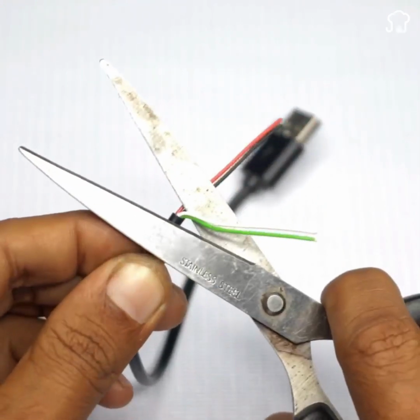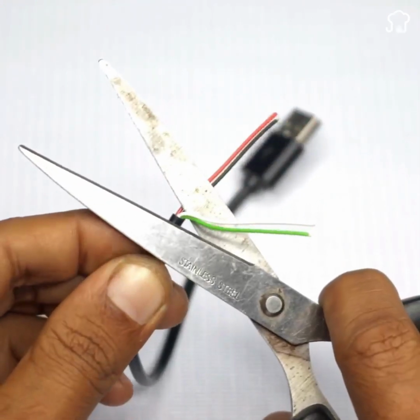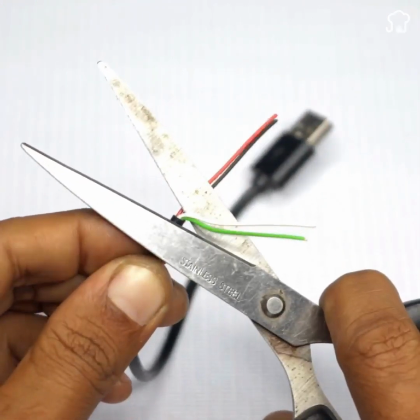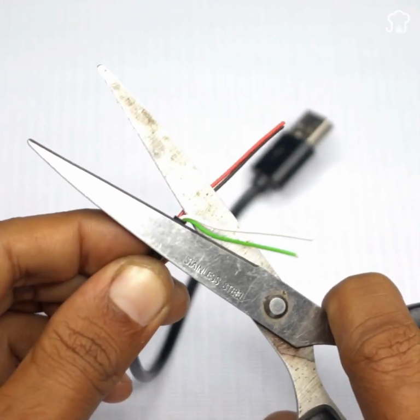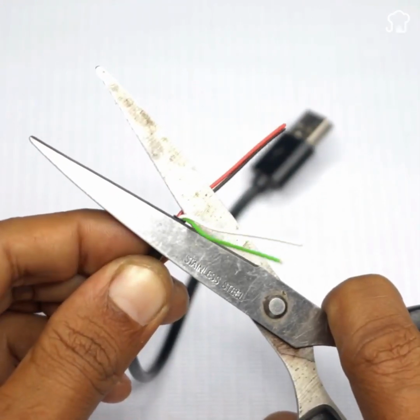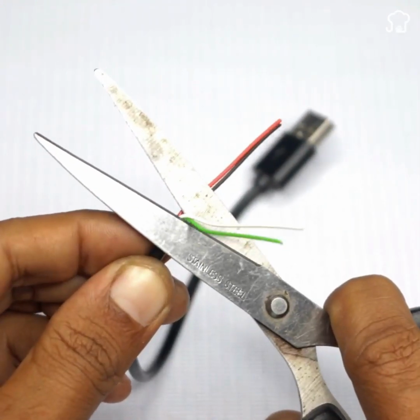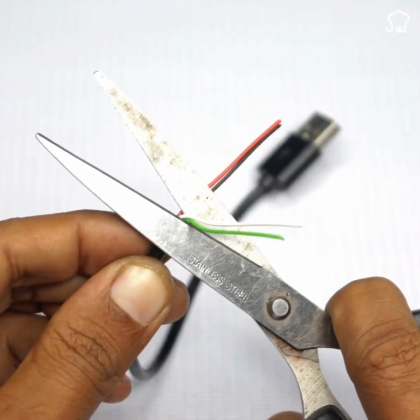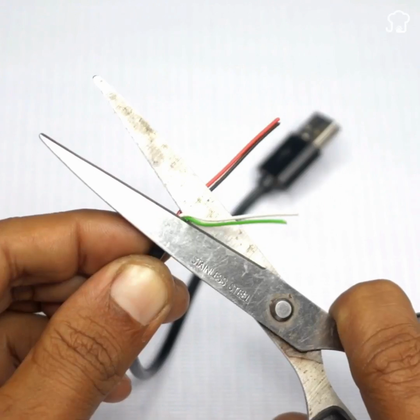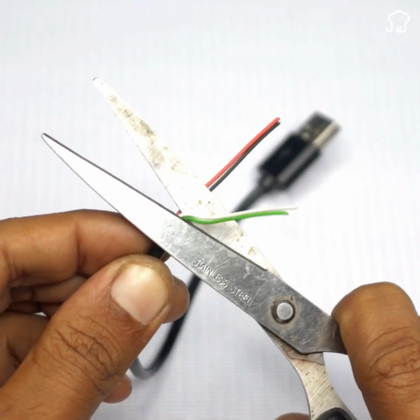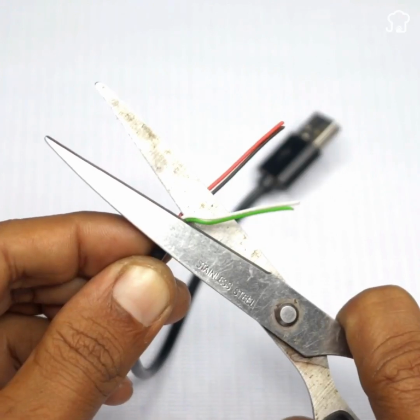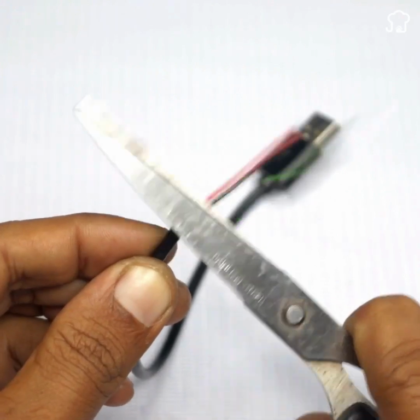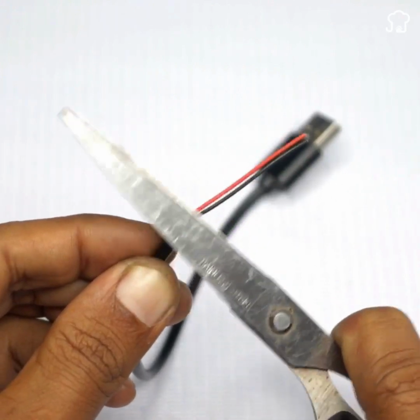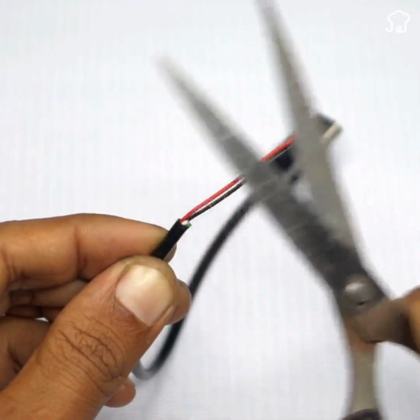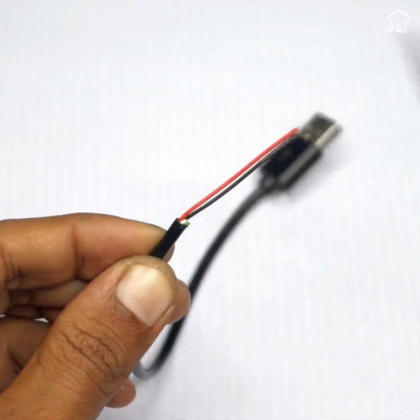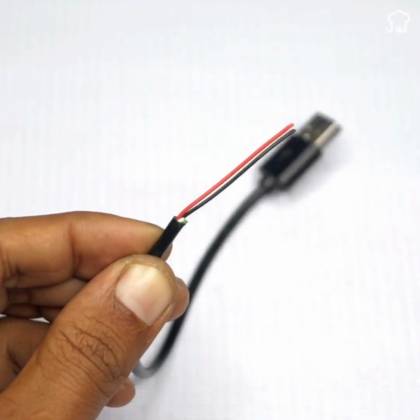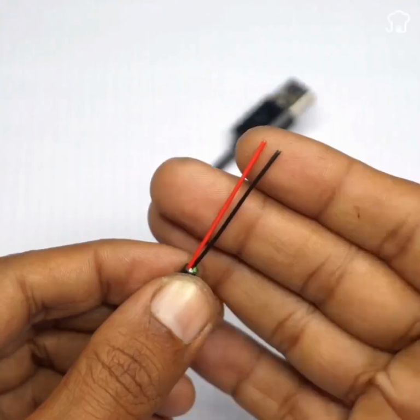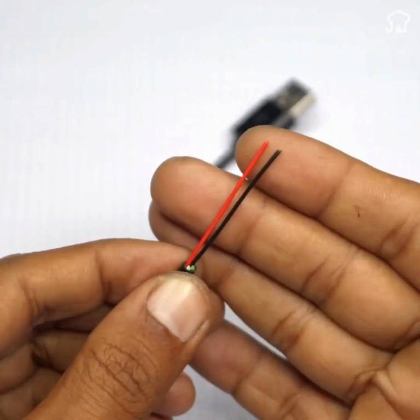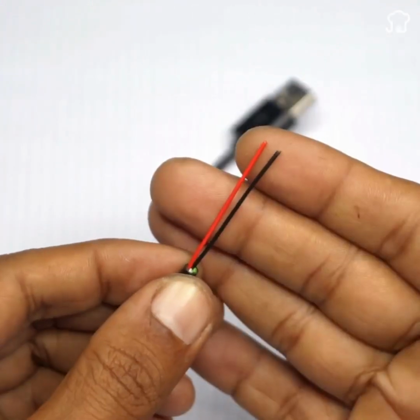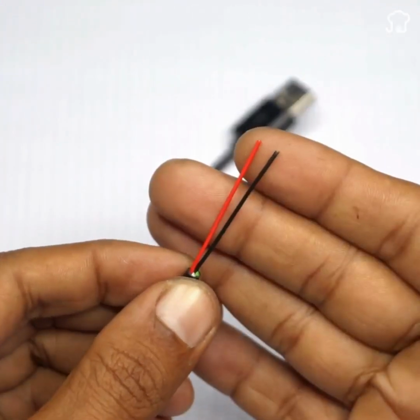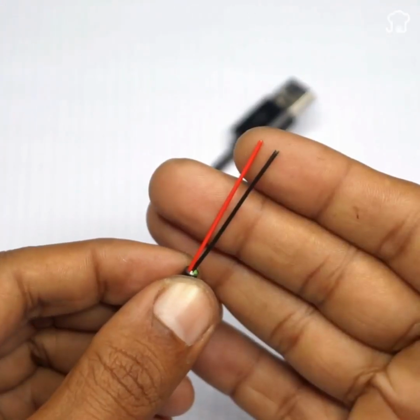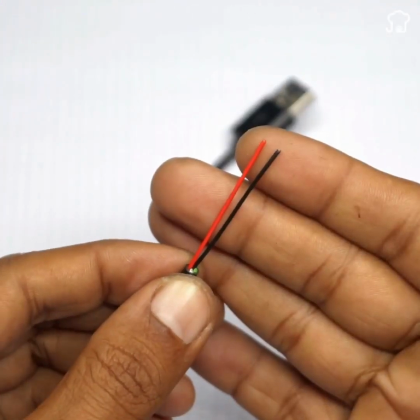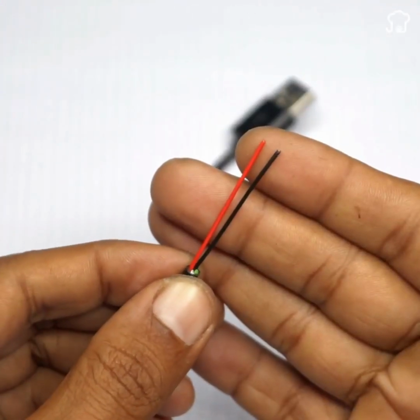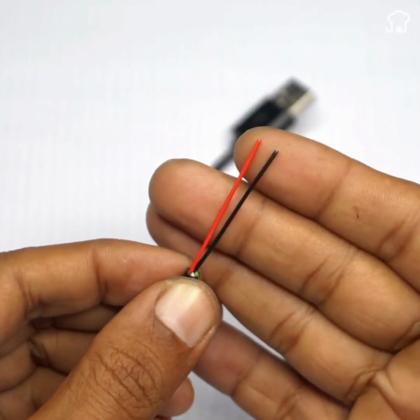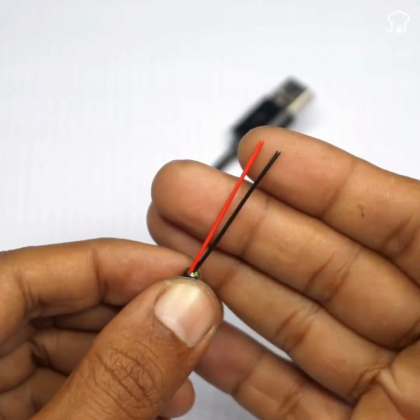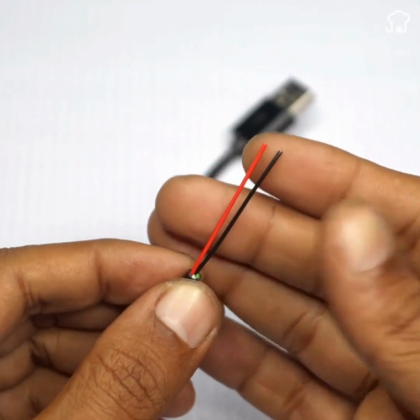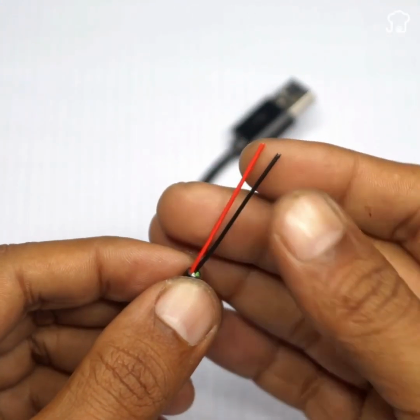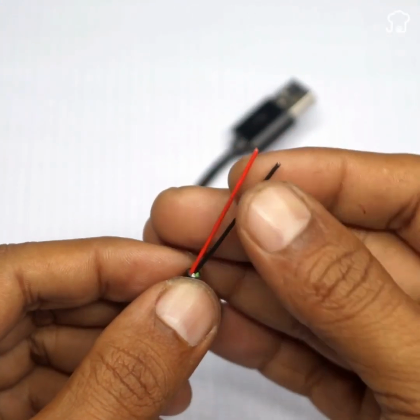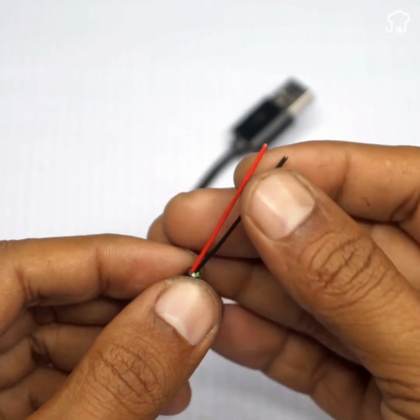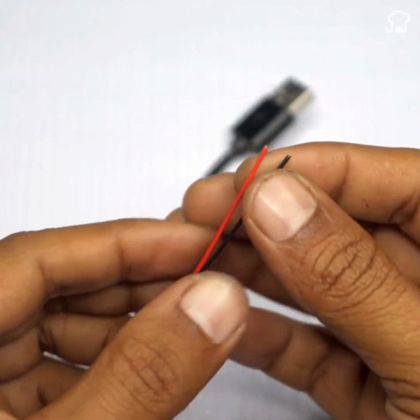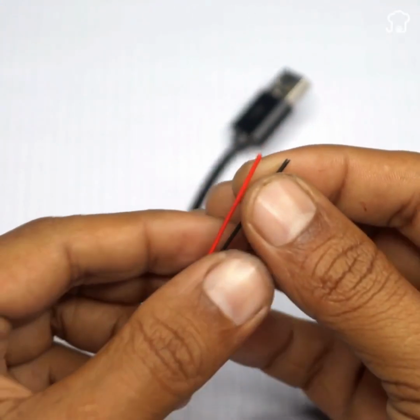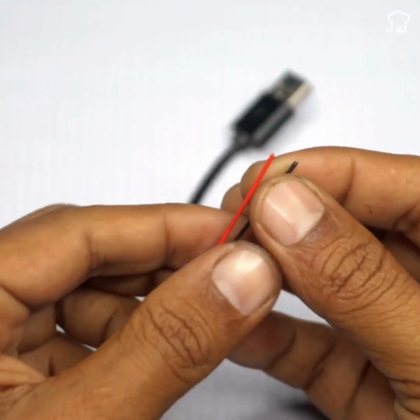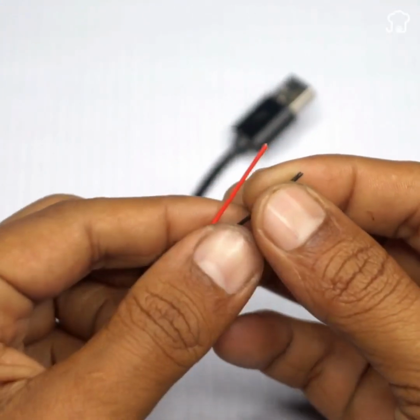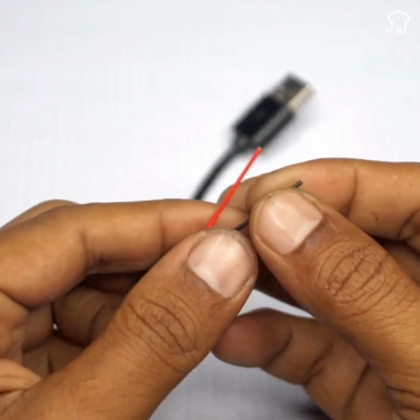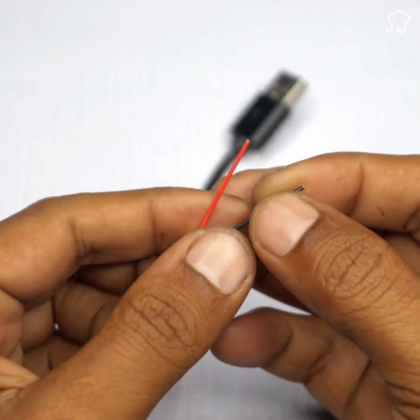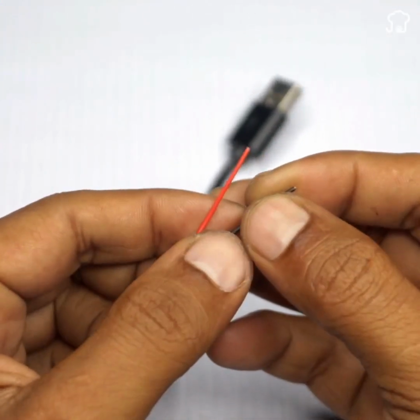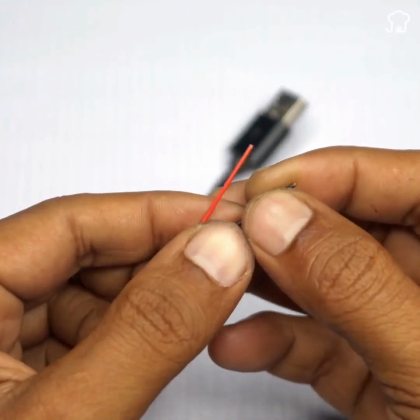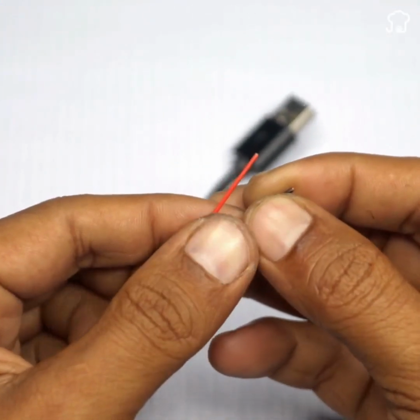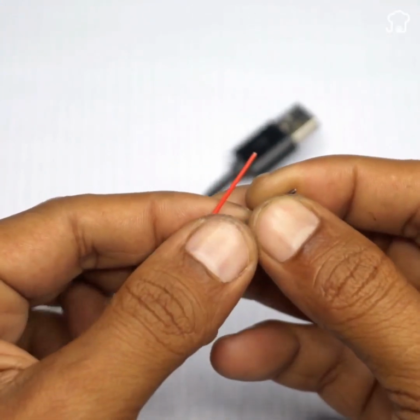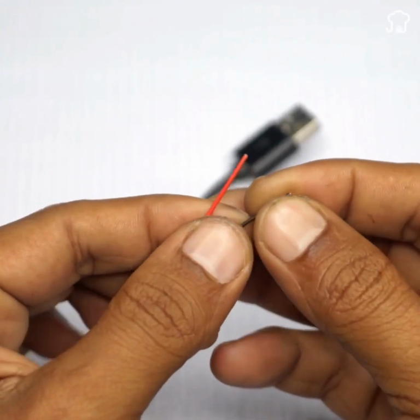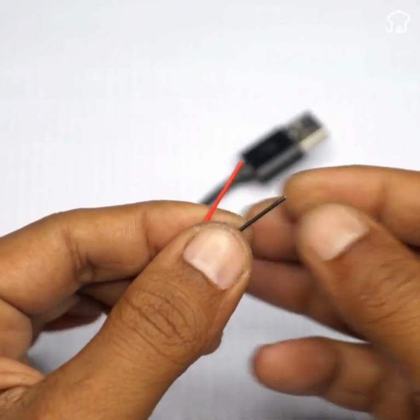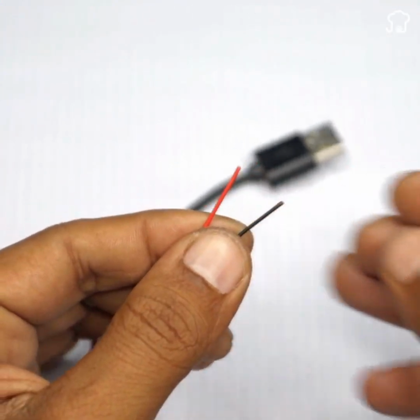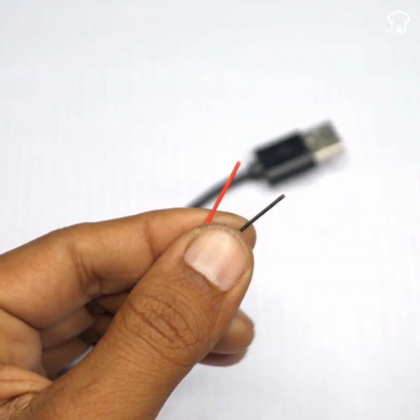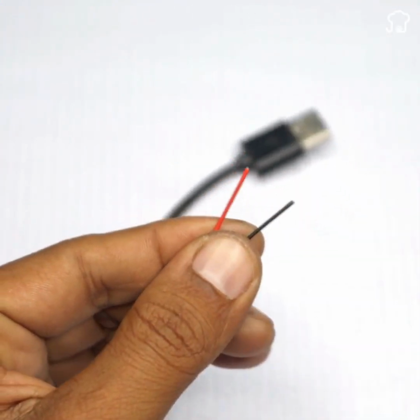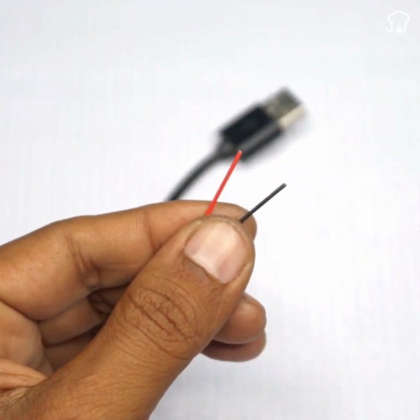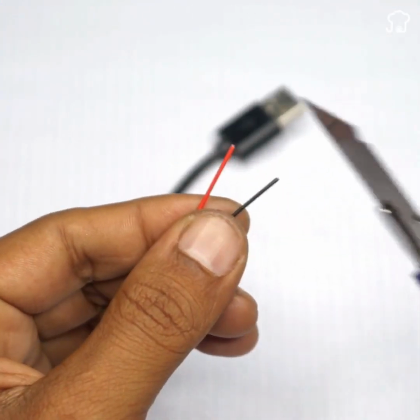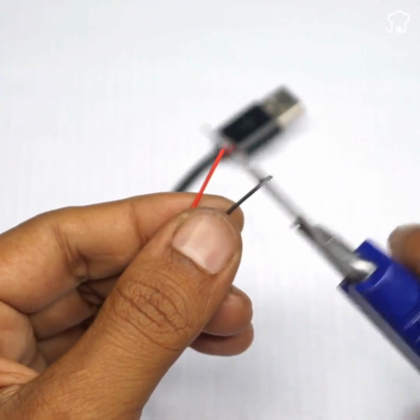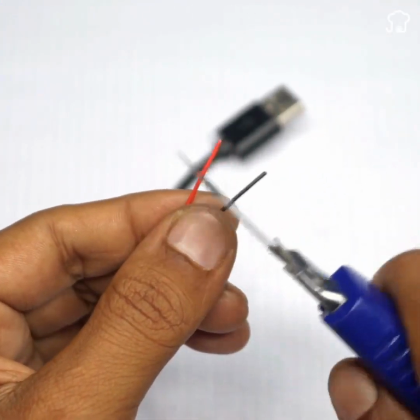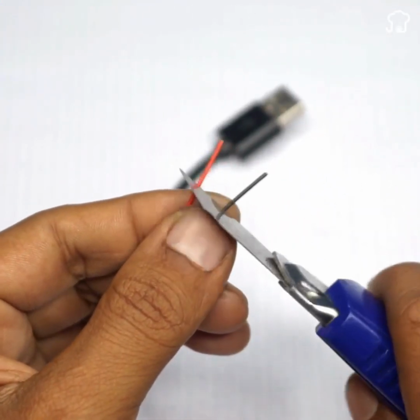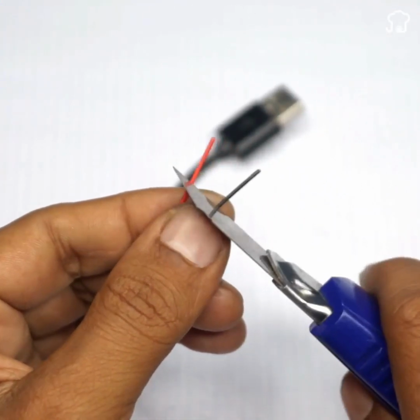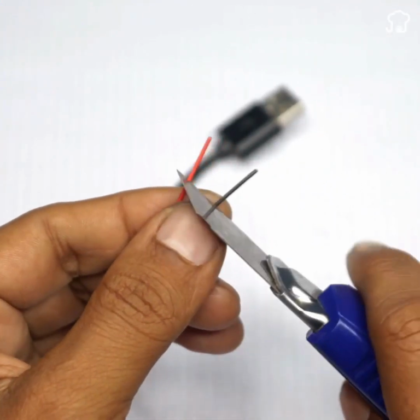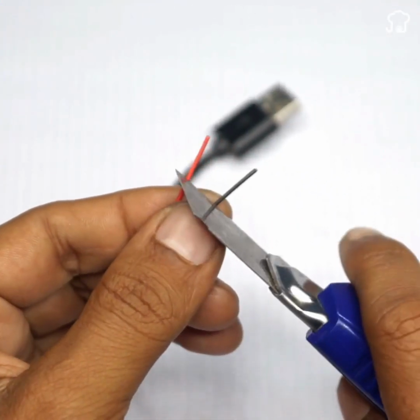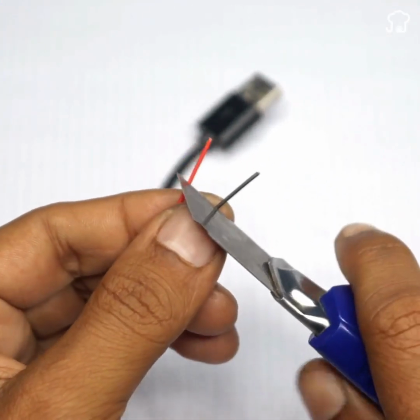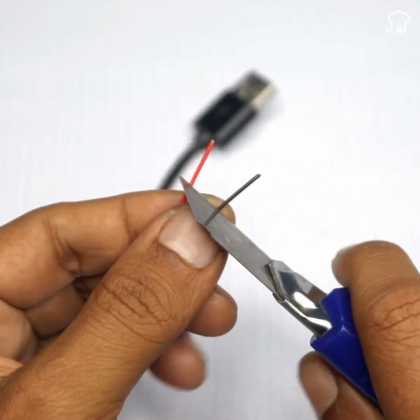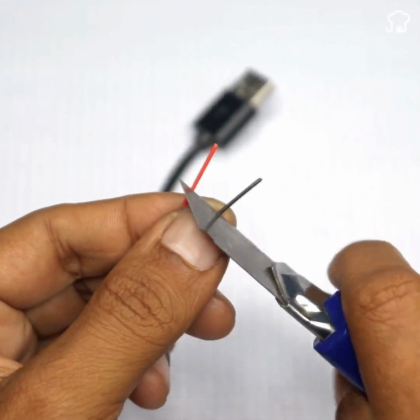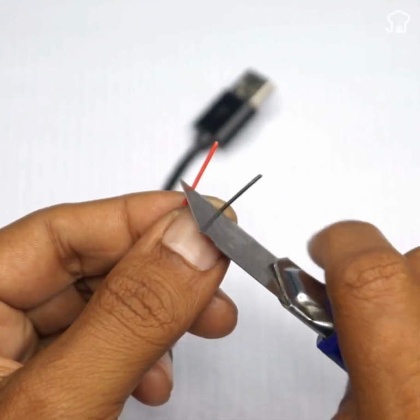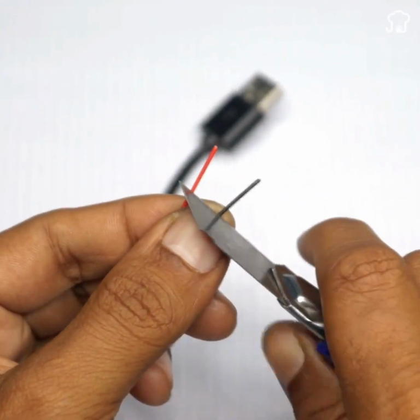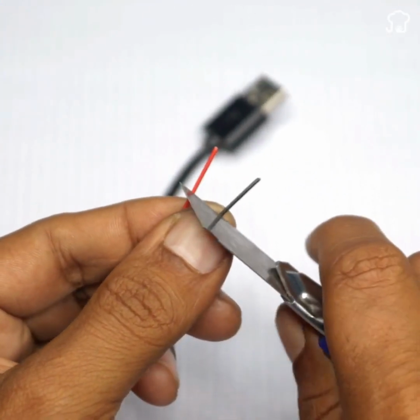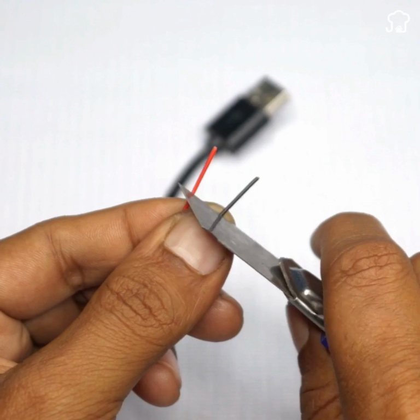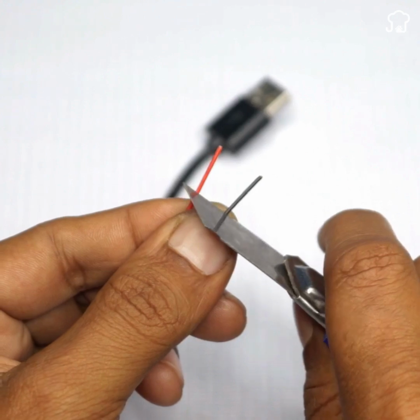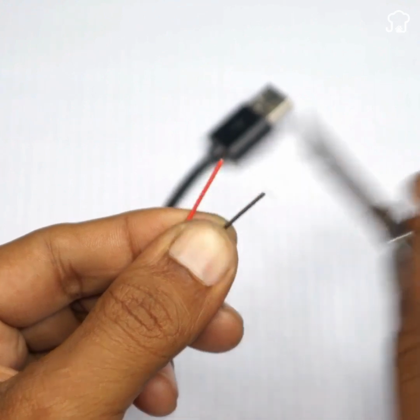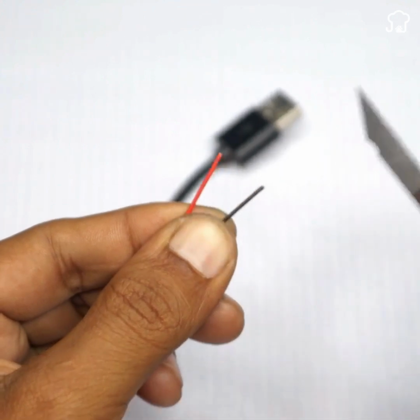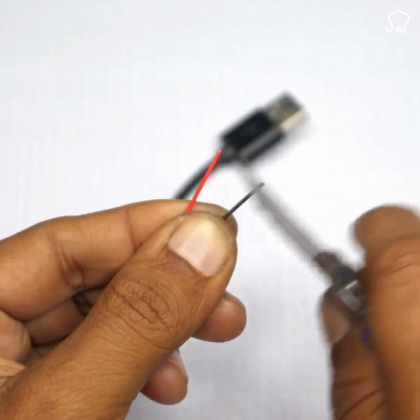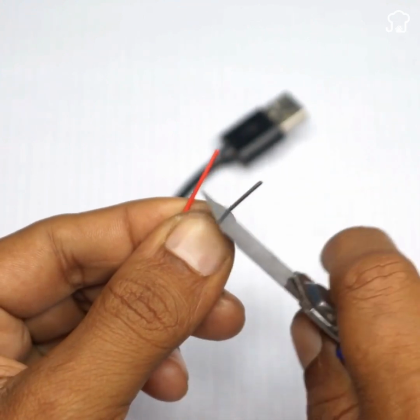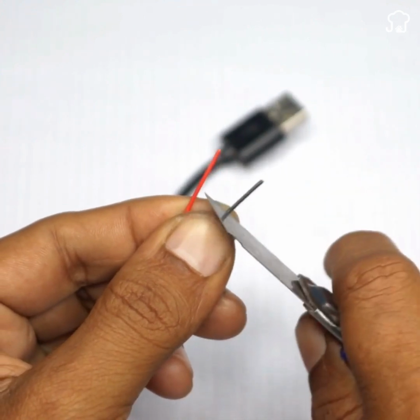Now, using the same tweezers, we'll expose the copper within each cable and it should appear as demonstrated on the screen.